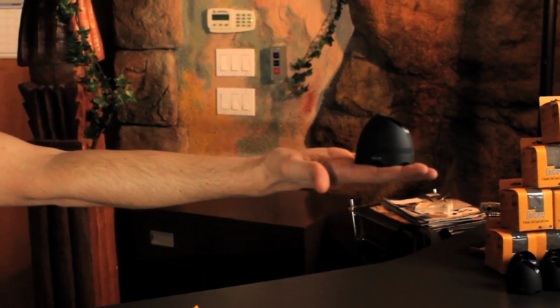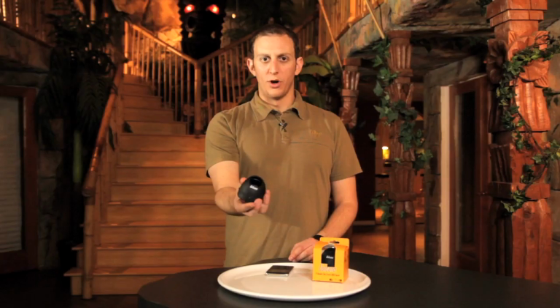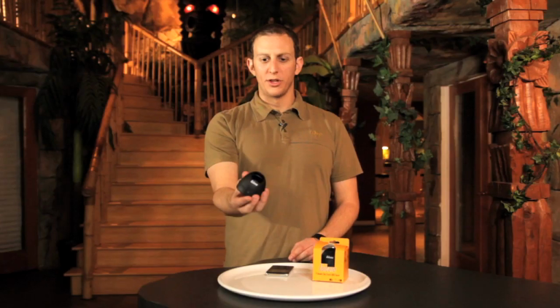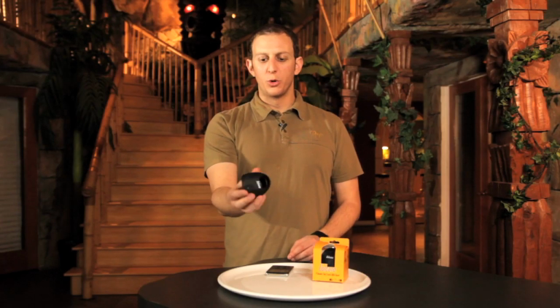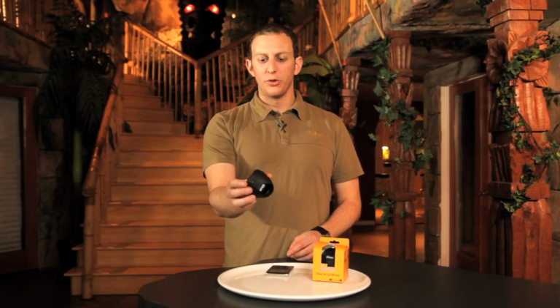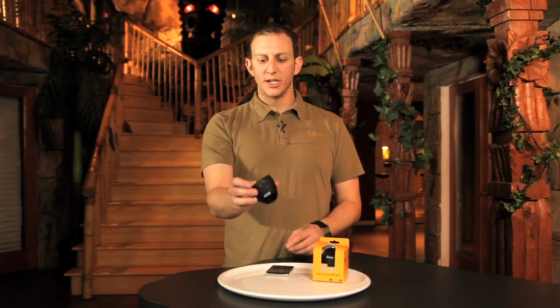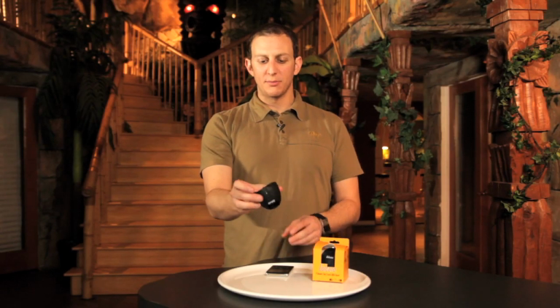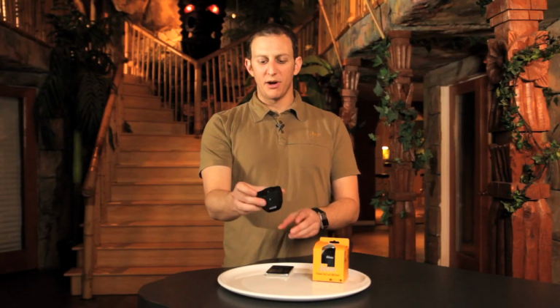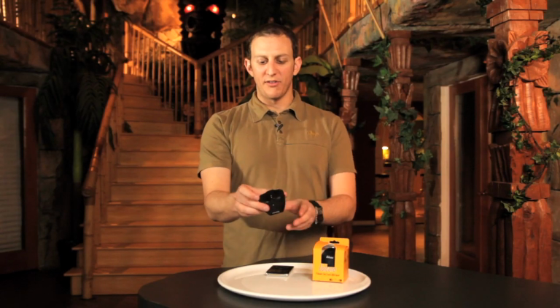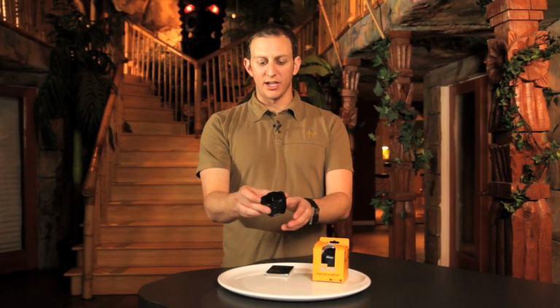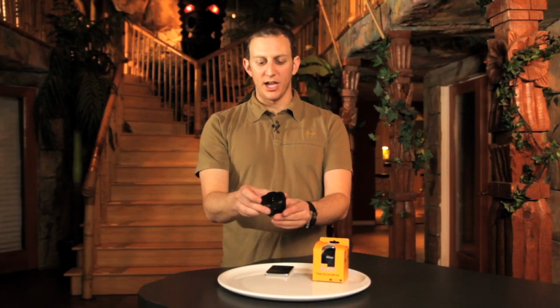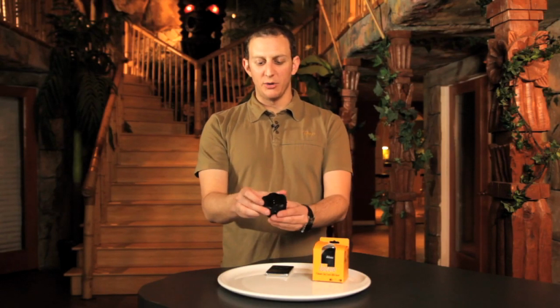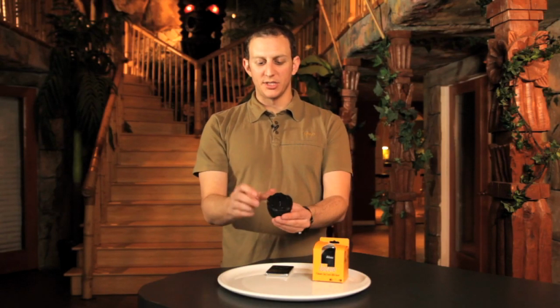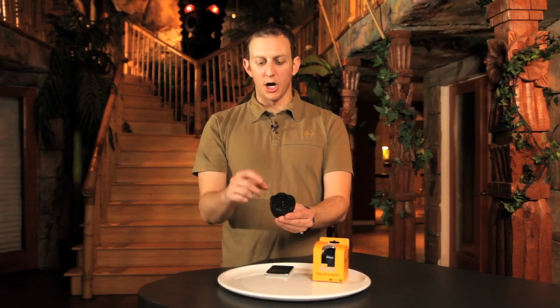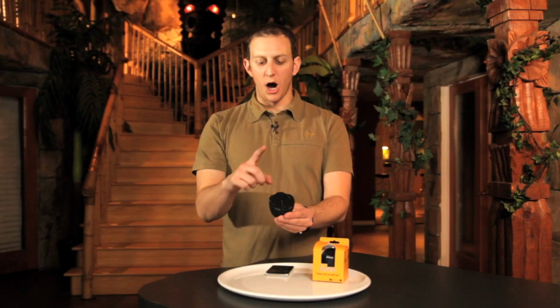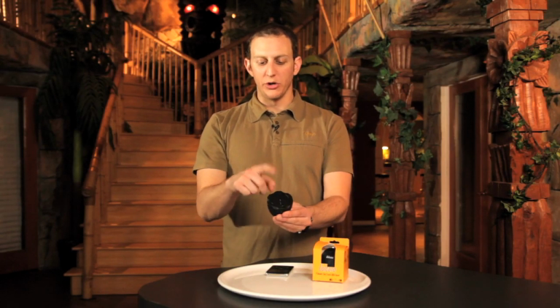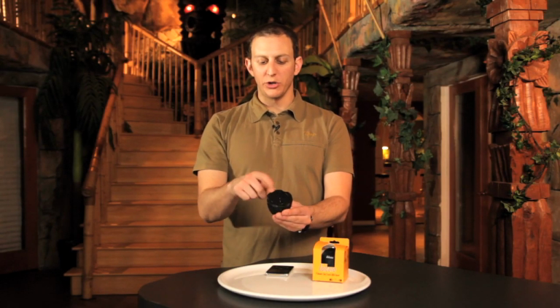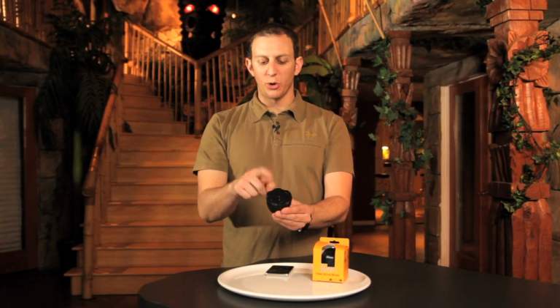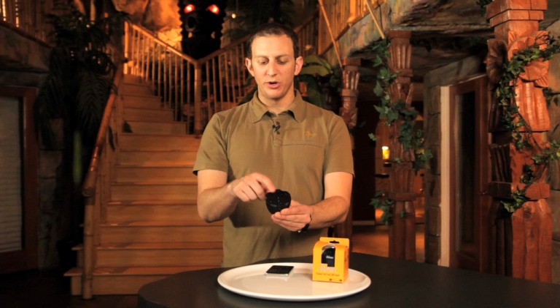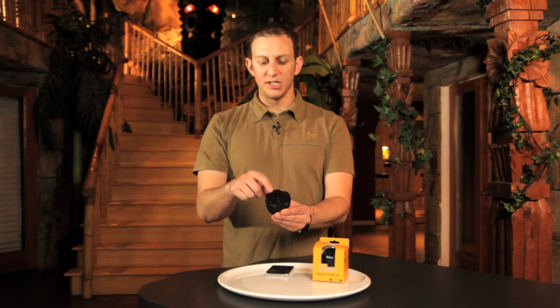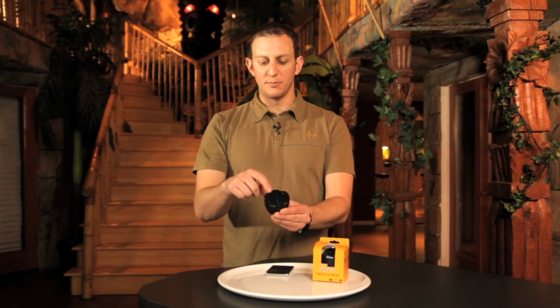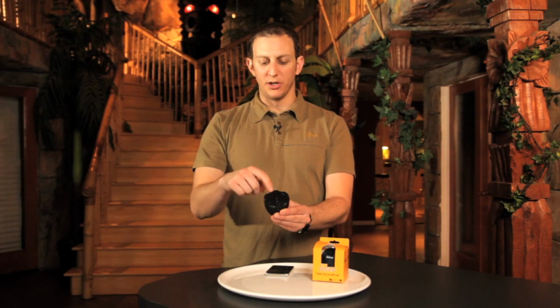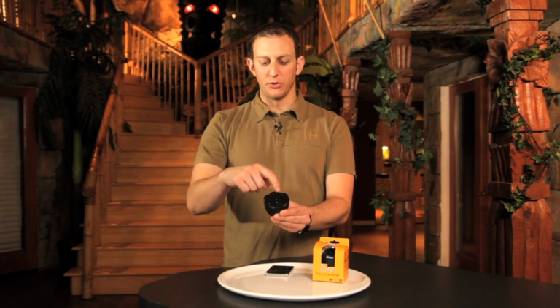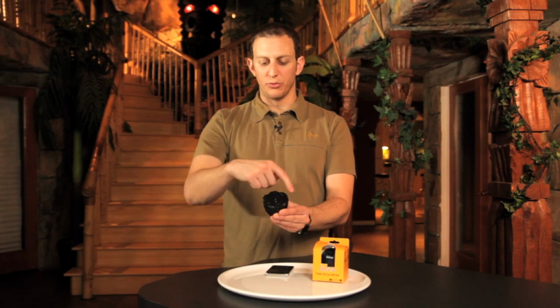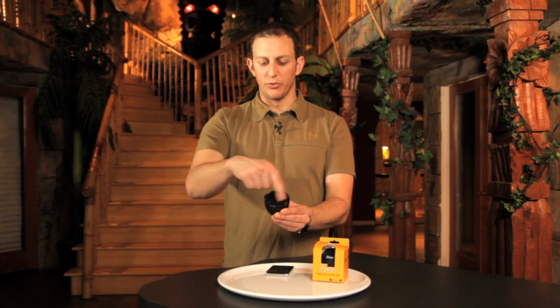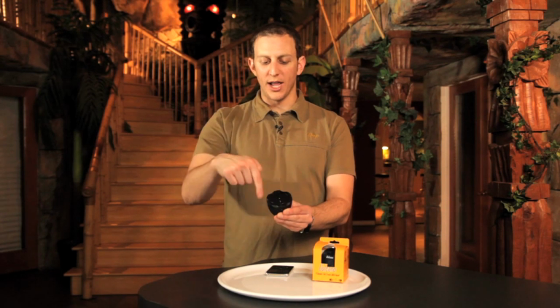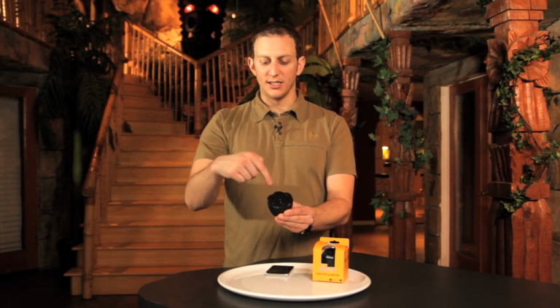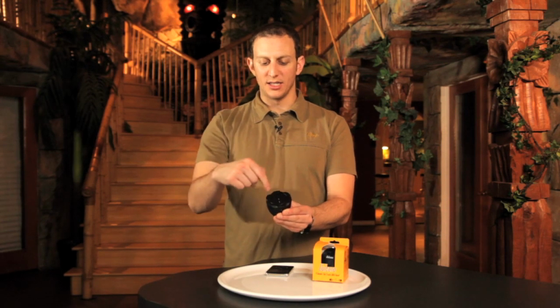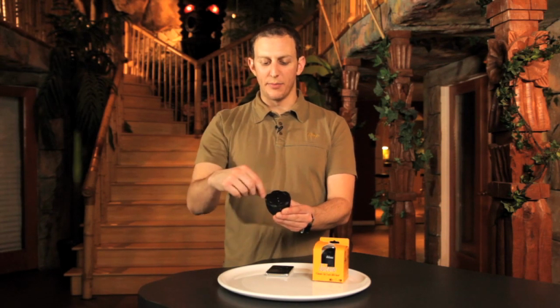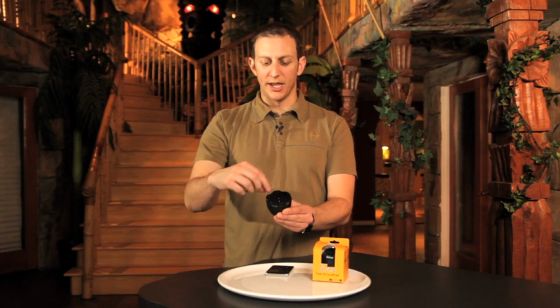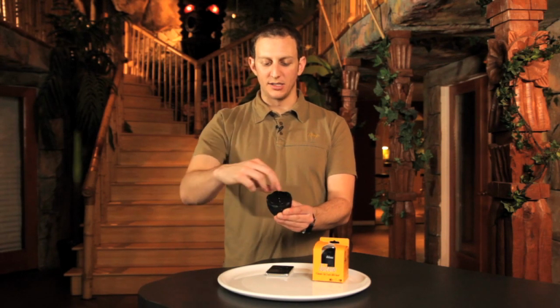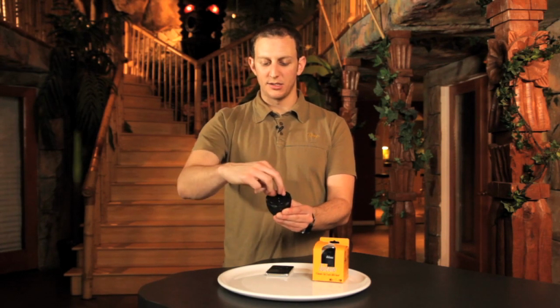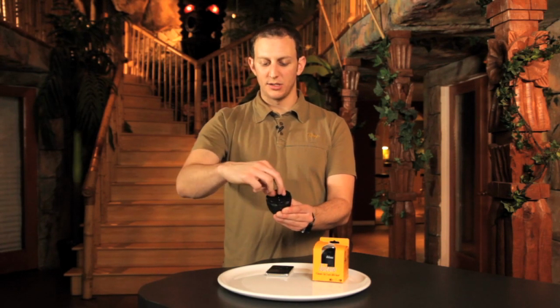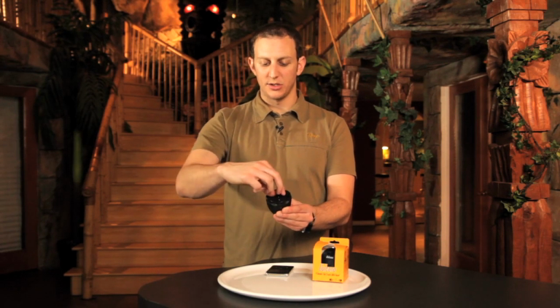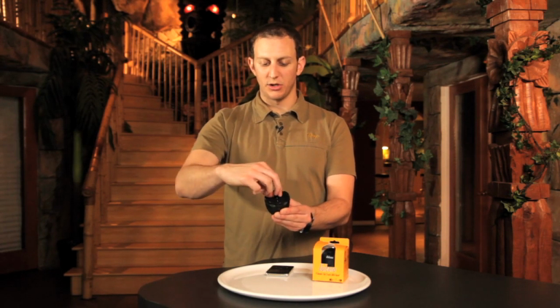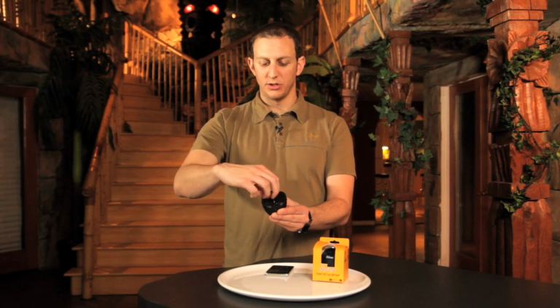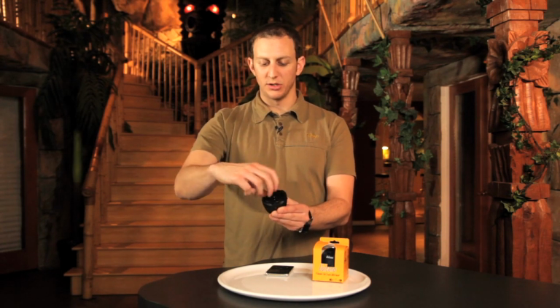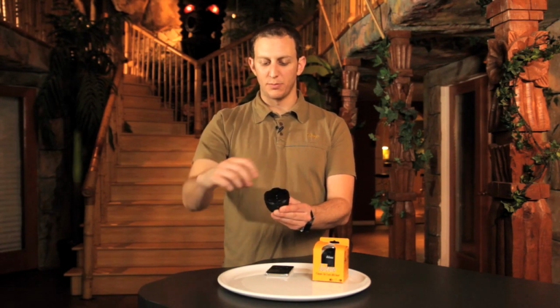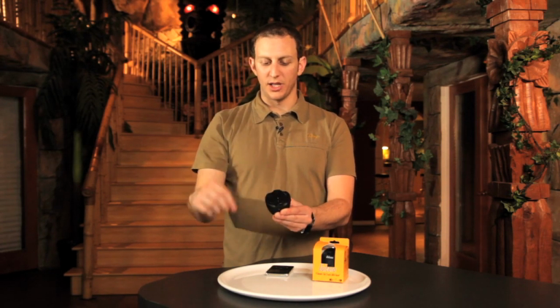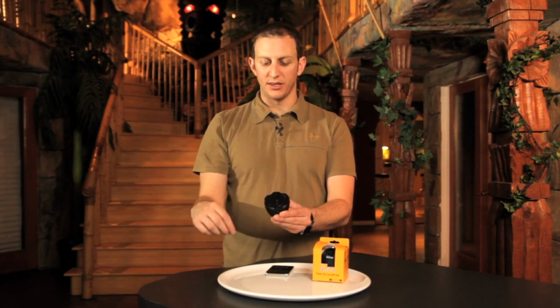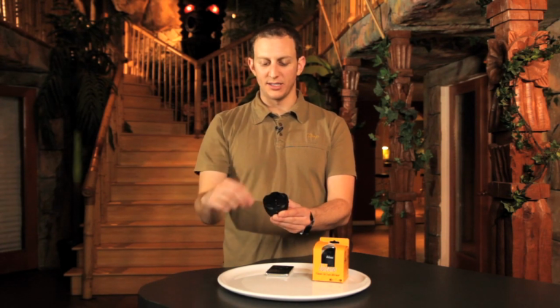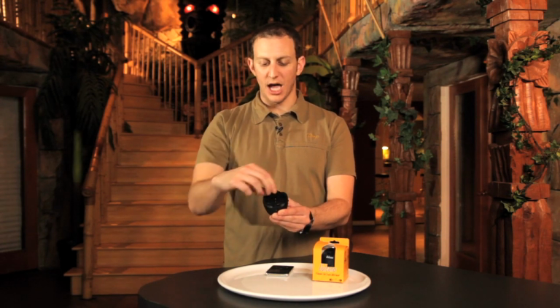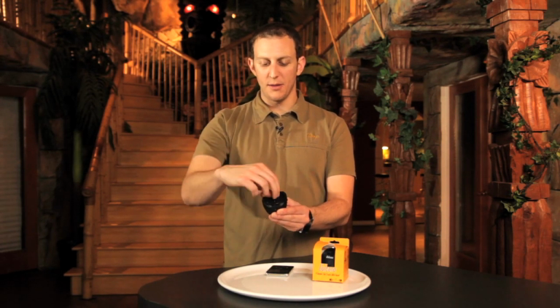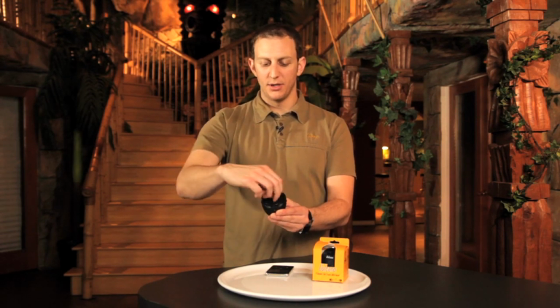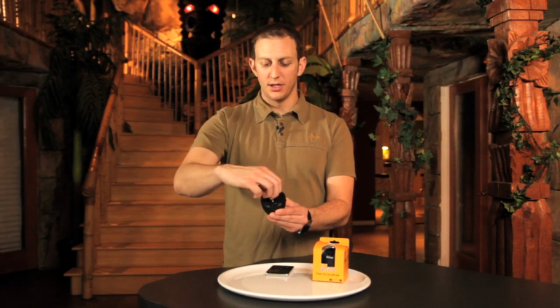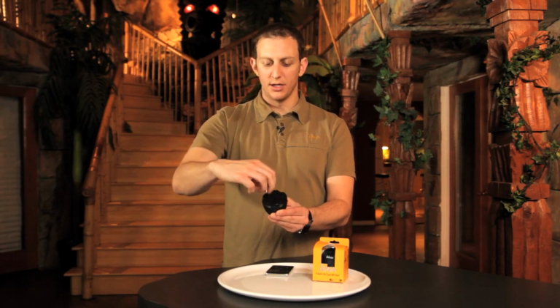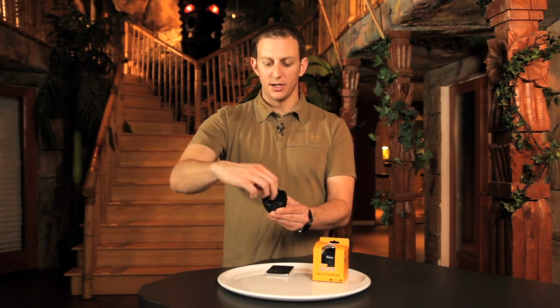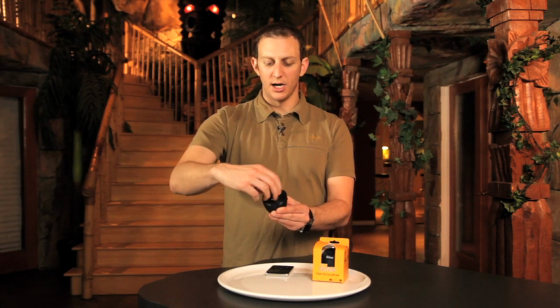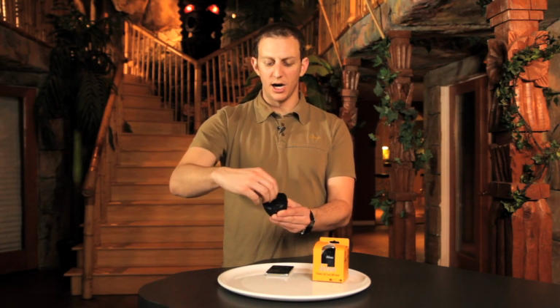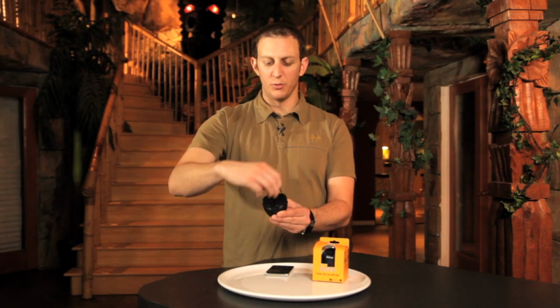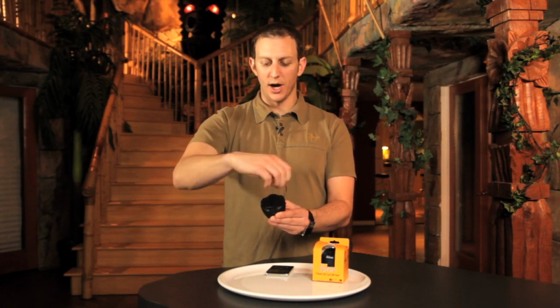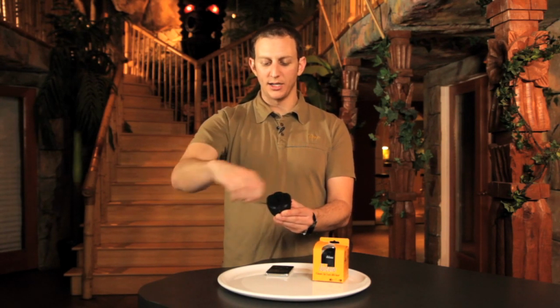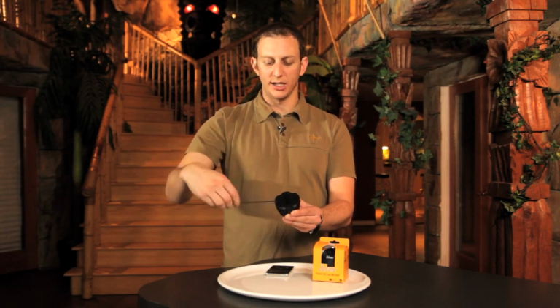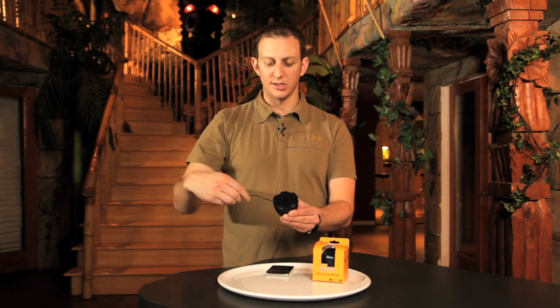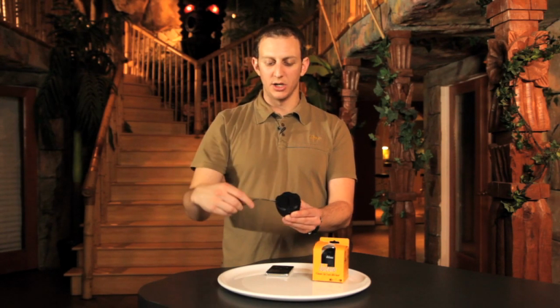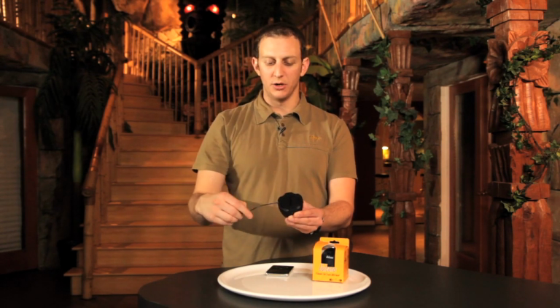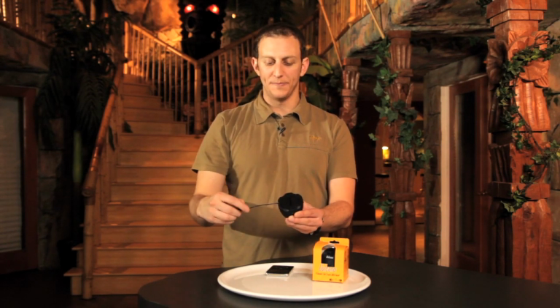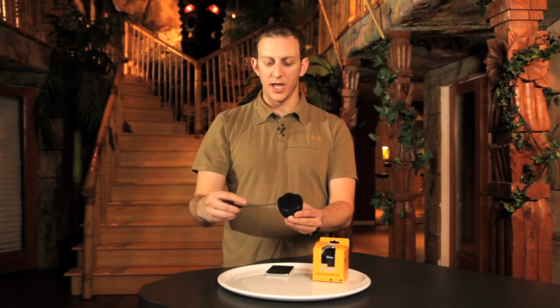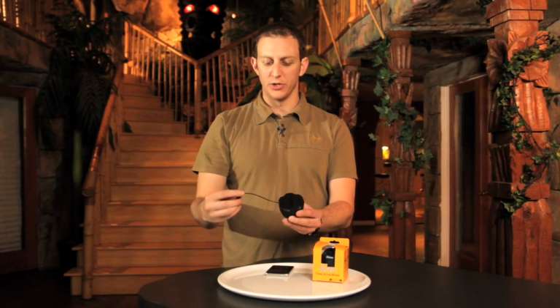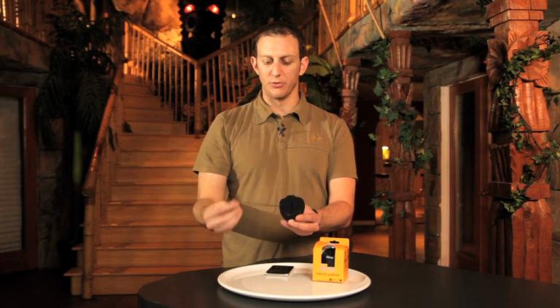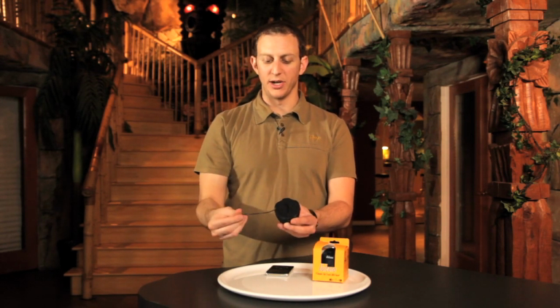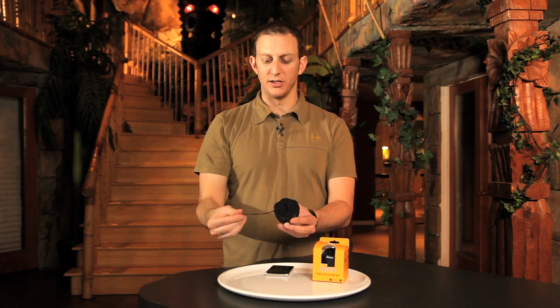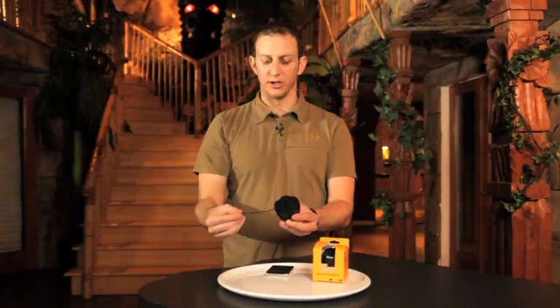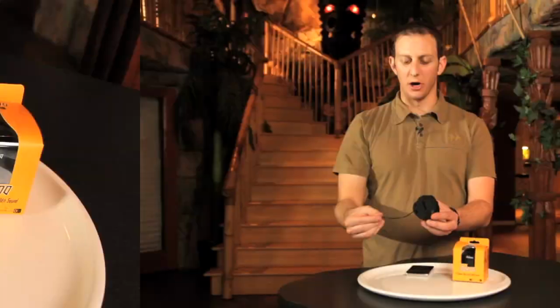One of the cool things about Volcano is the audio cord is built right into the base. So all you do is pull out the tab, unwind it like so, and you're ready to go.